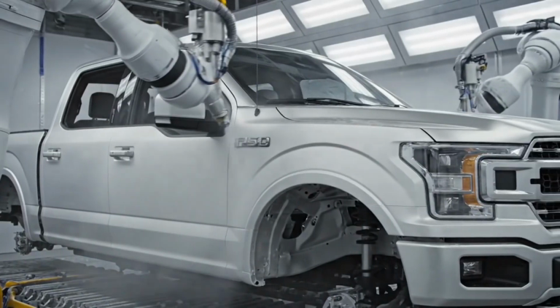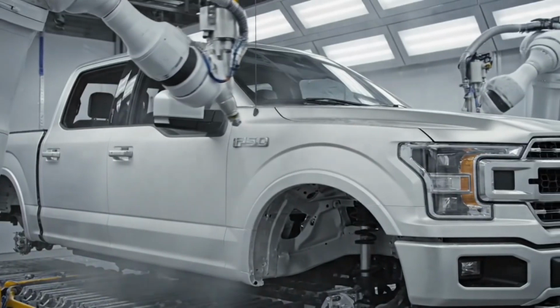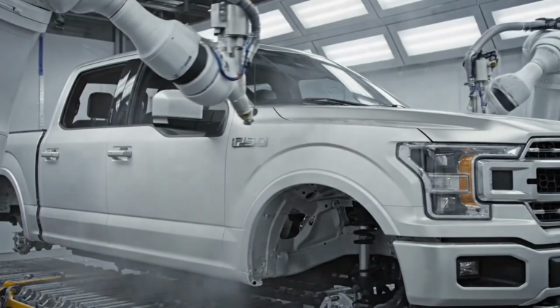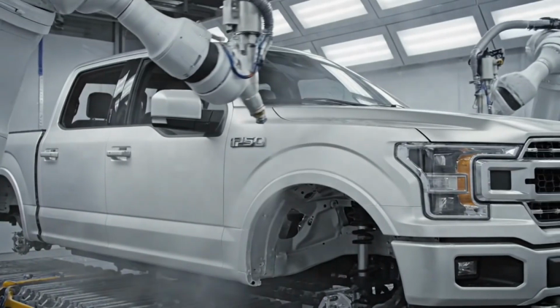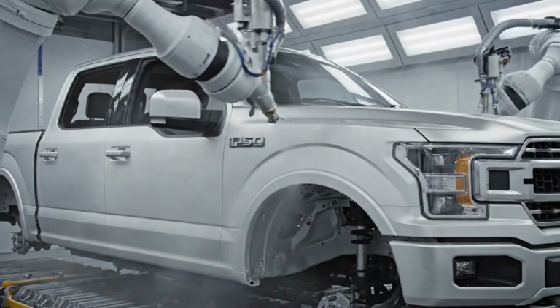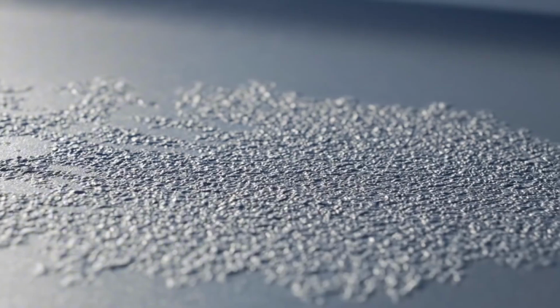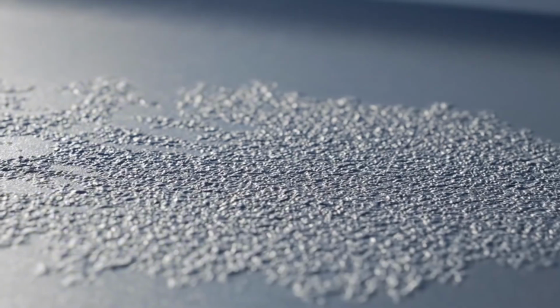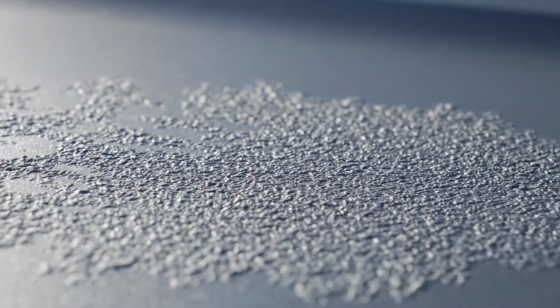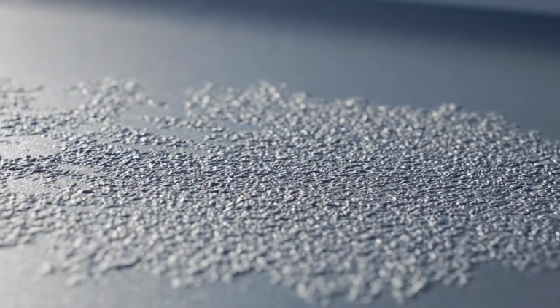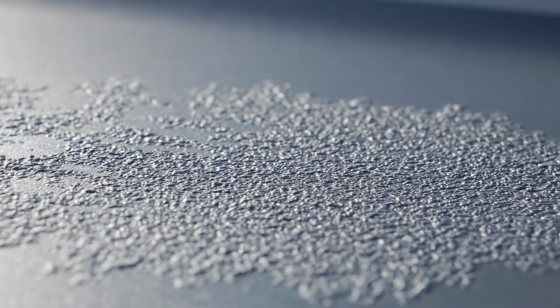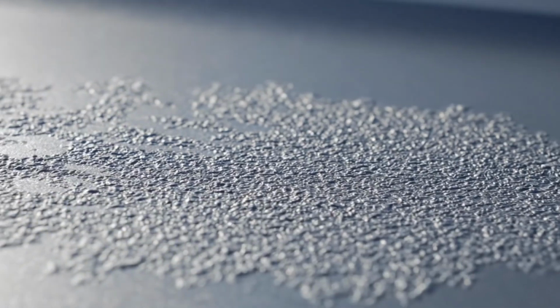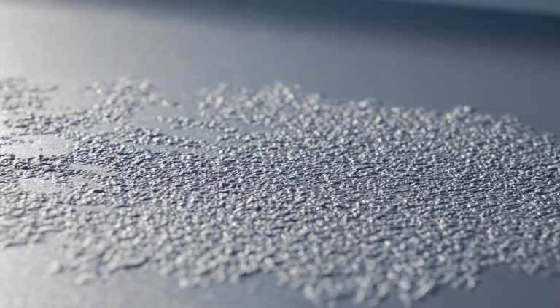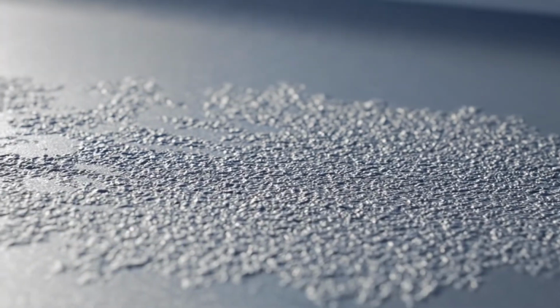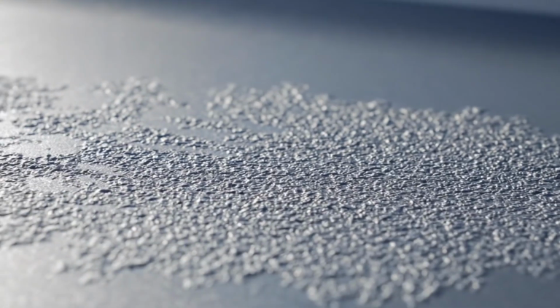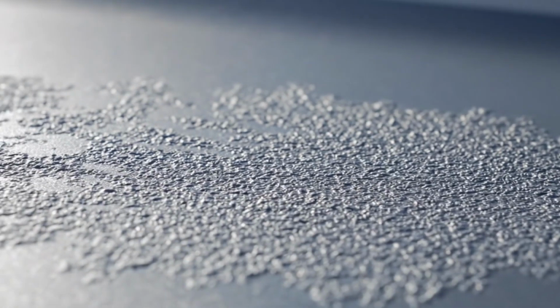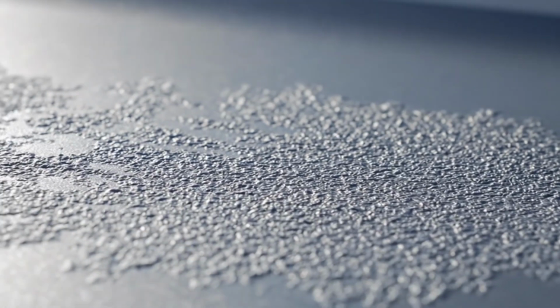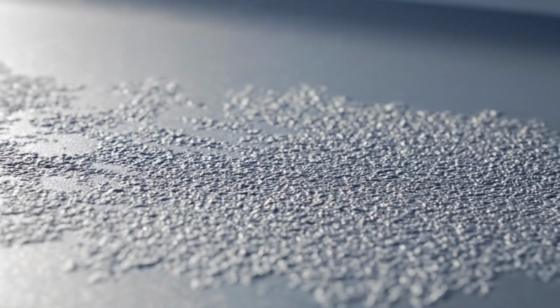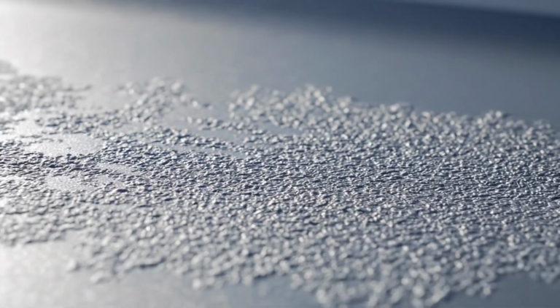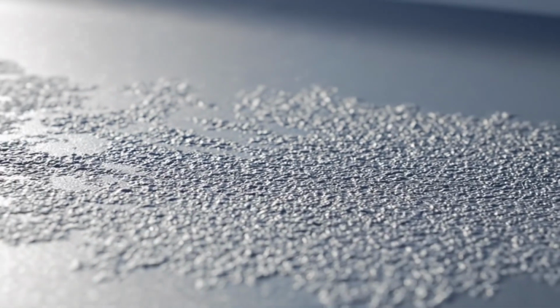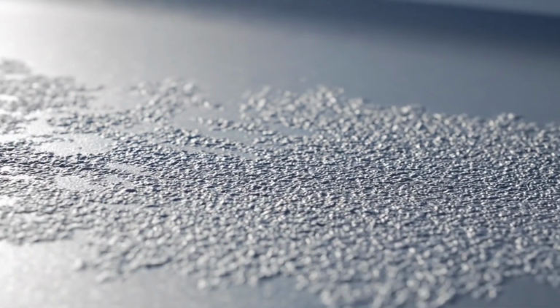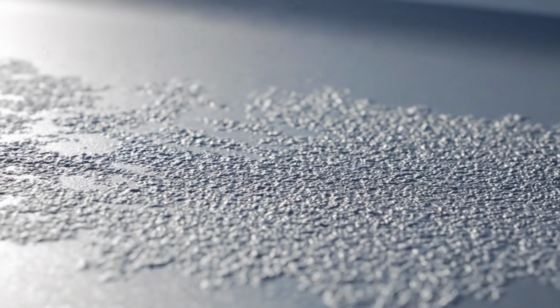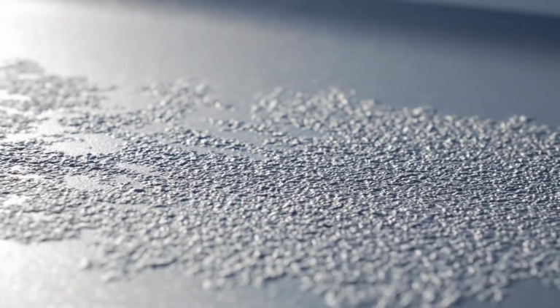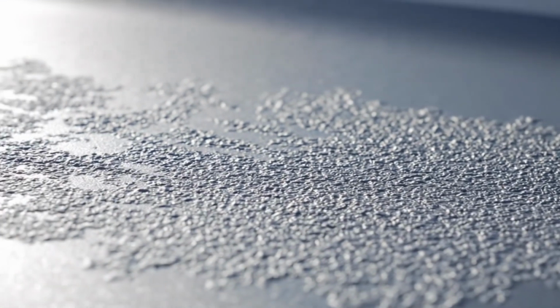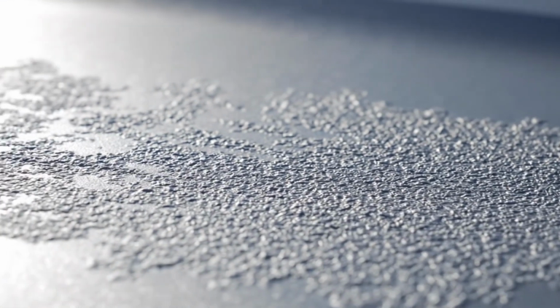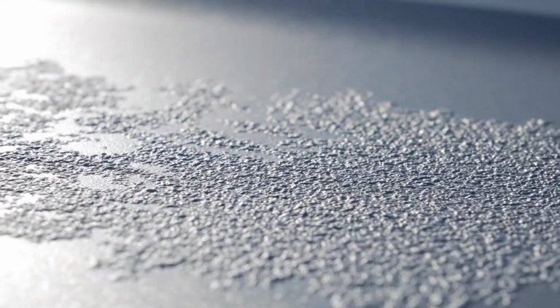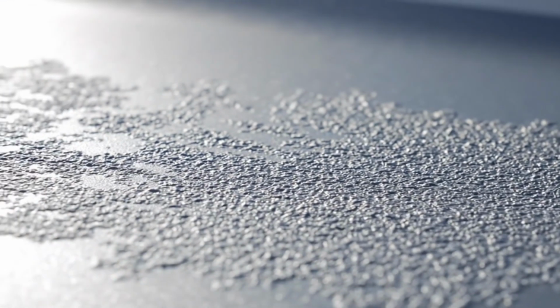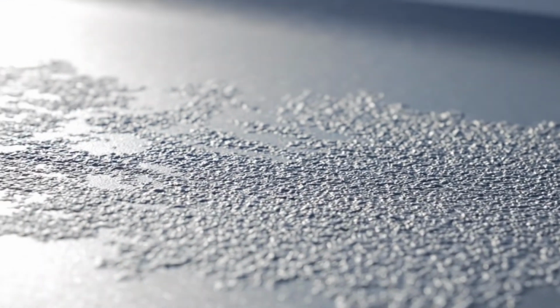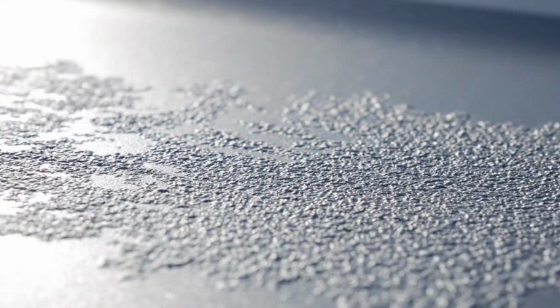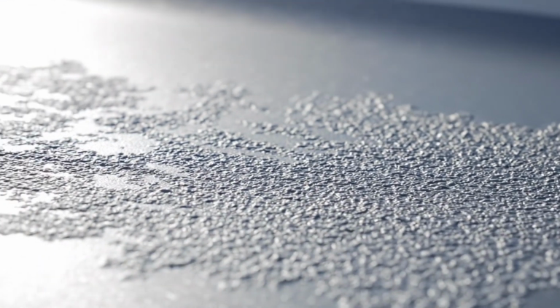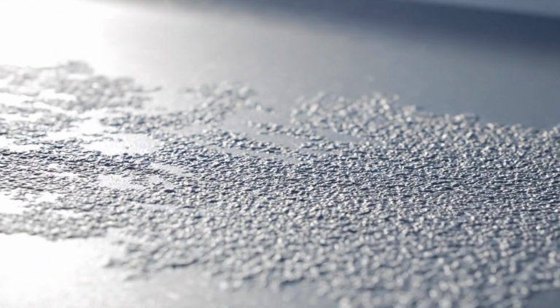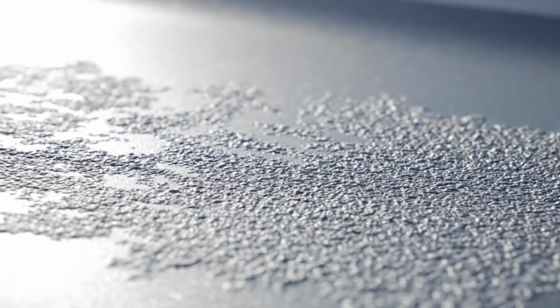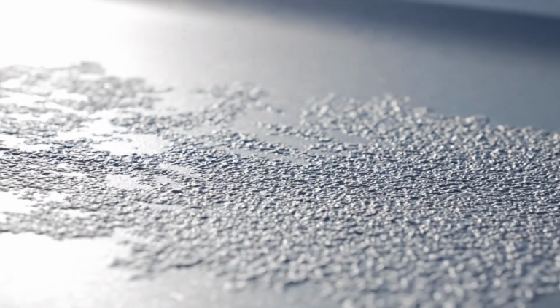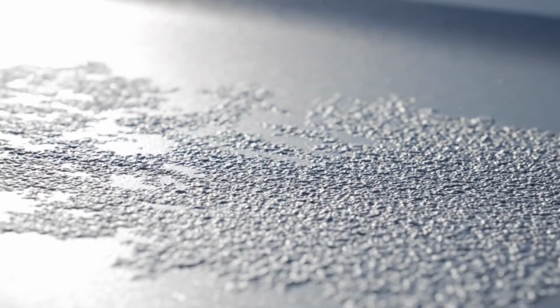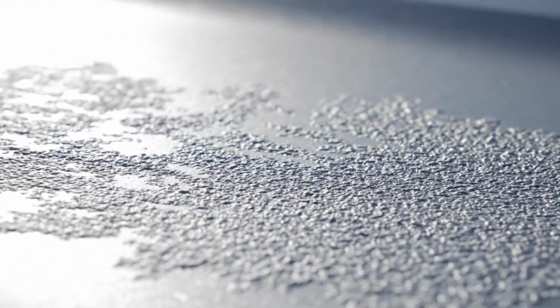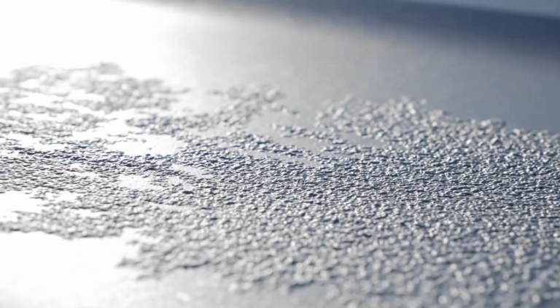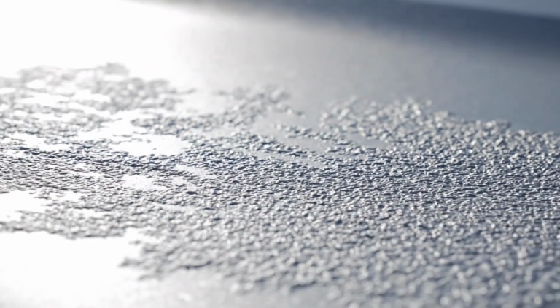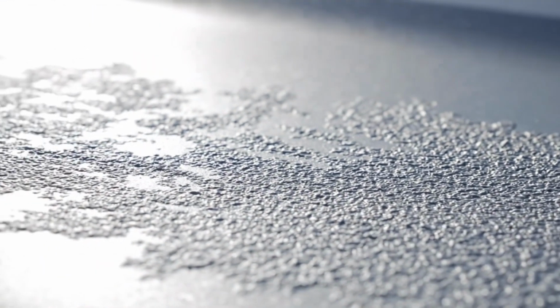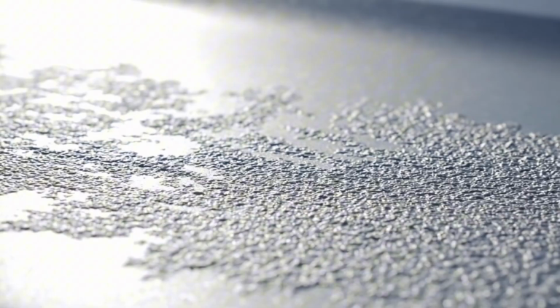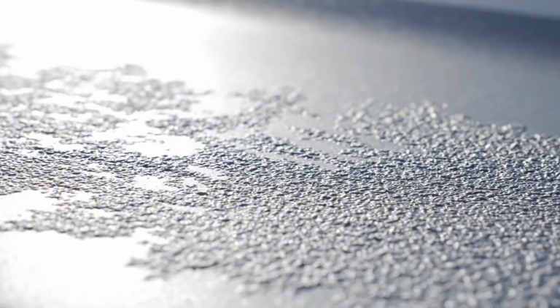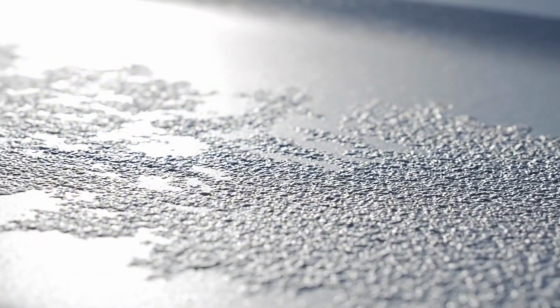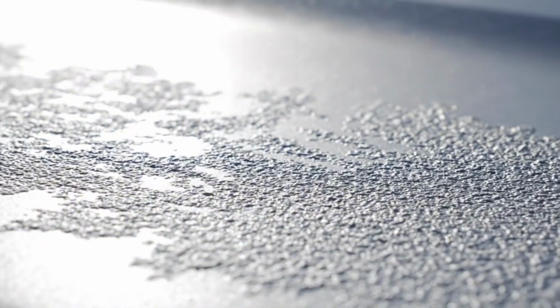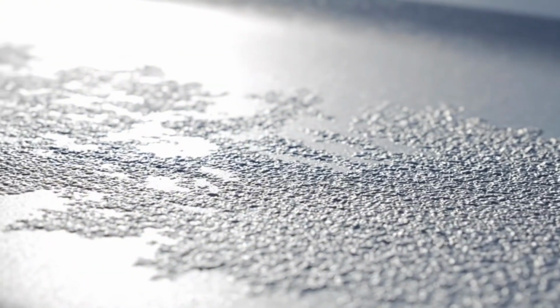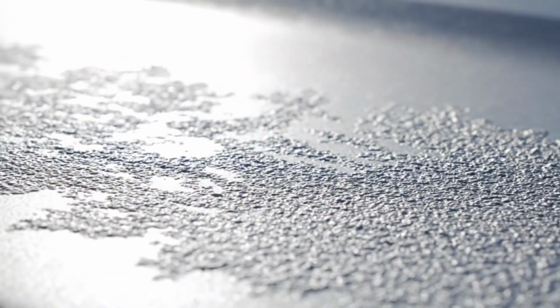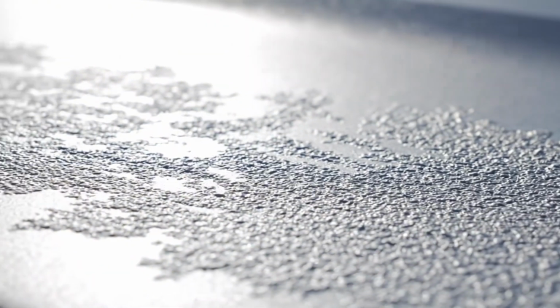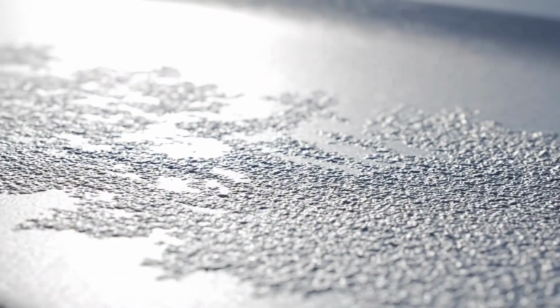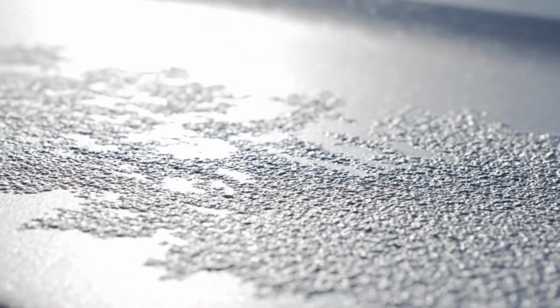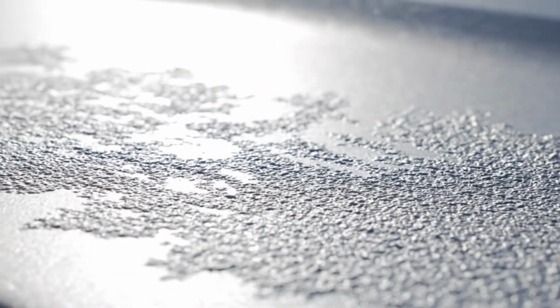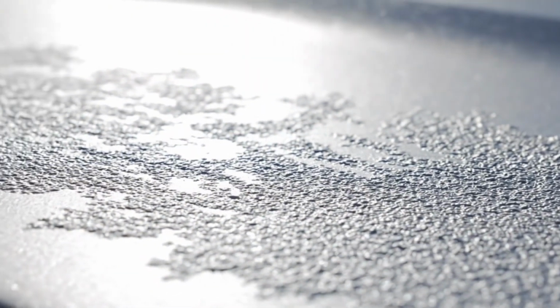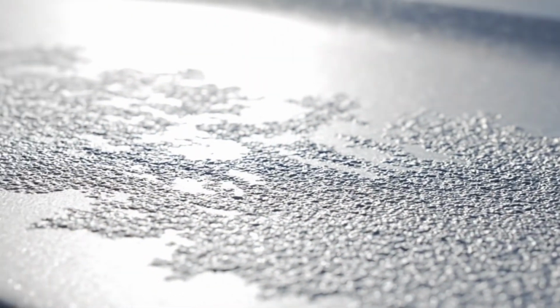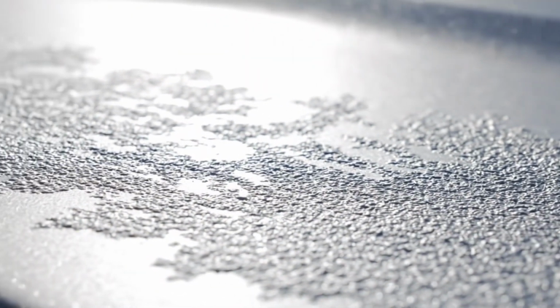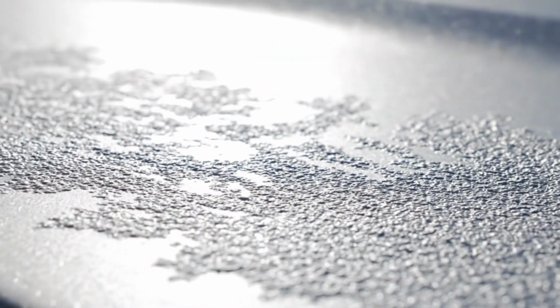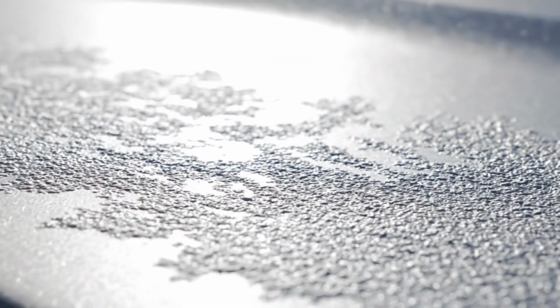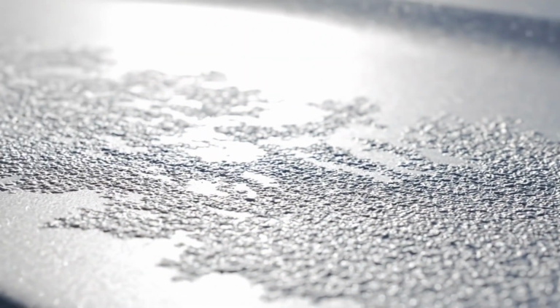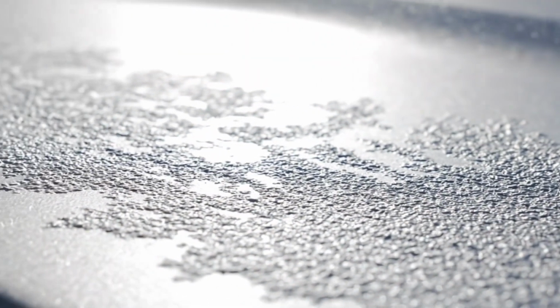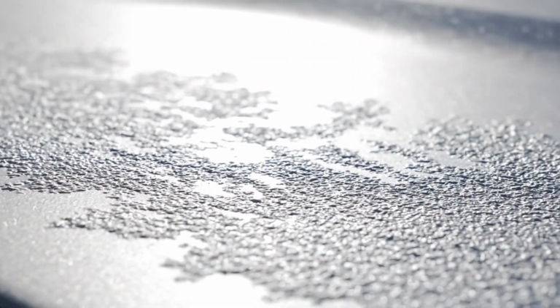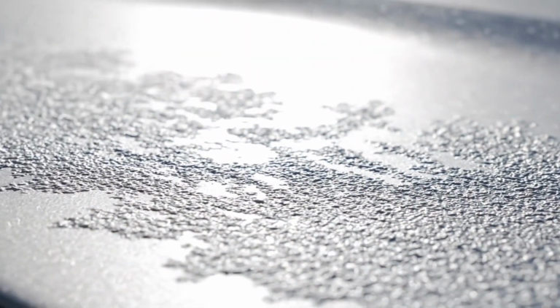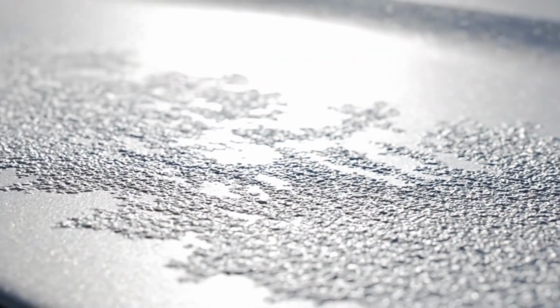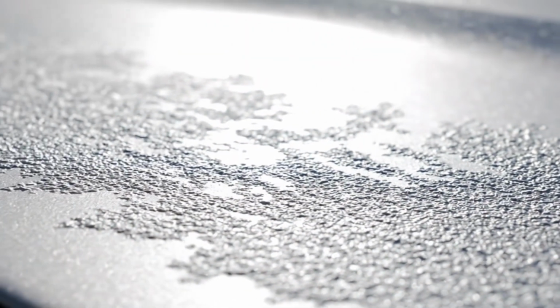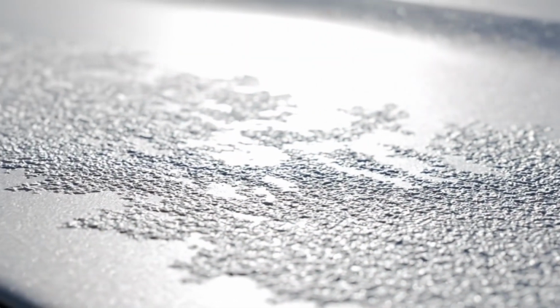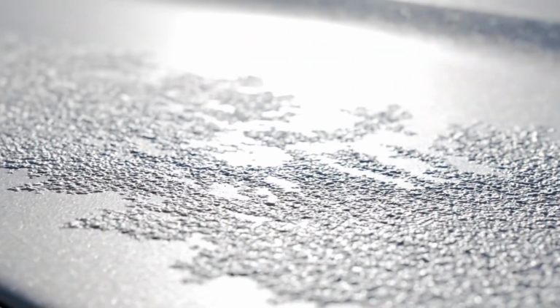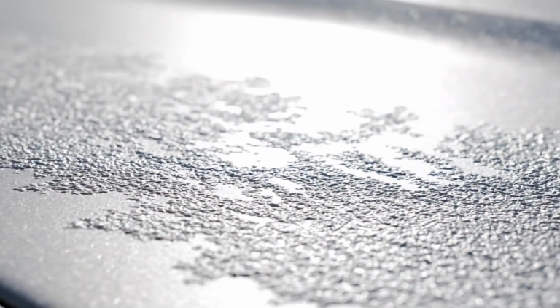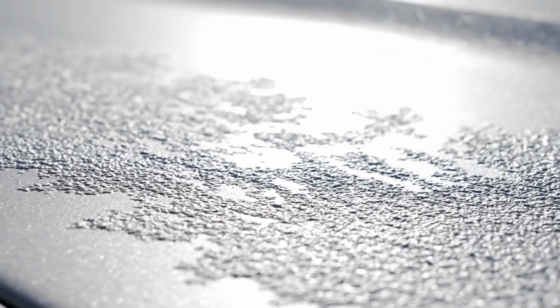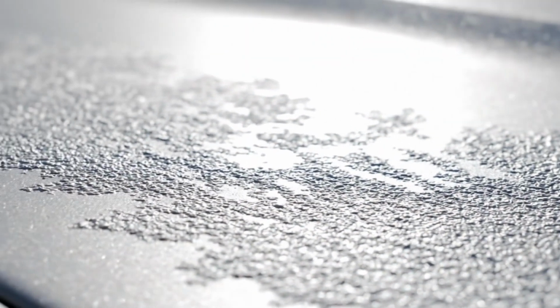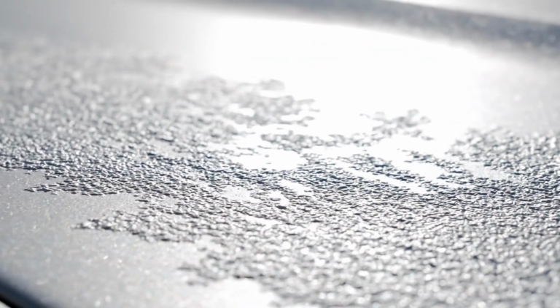The chemical treatment creates this microscopic etching, essential for the mechanical bond that ensures a long-lasting paint finish.